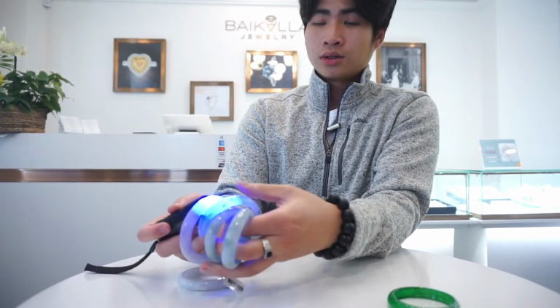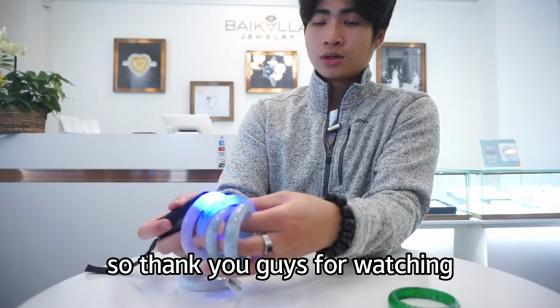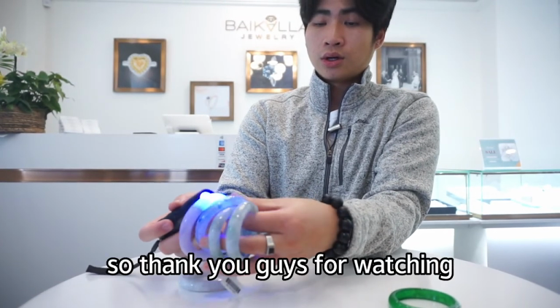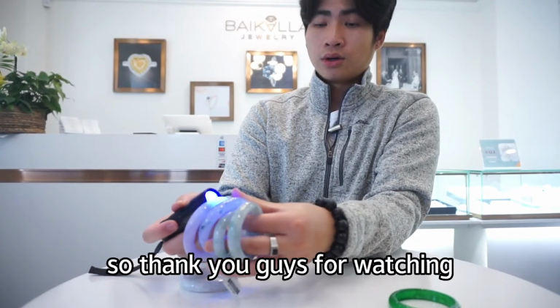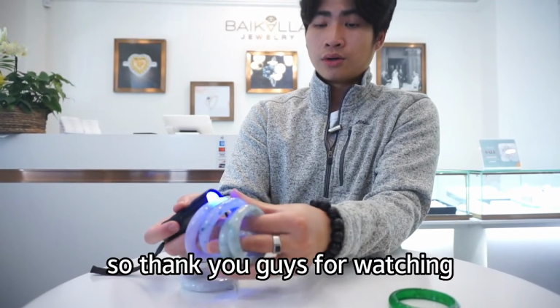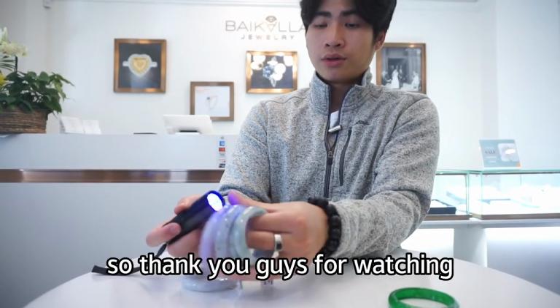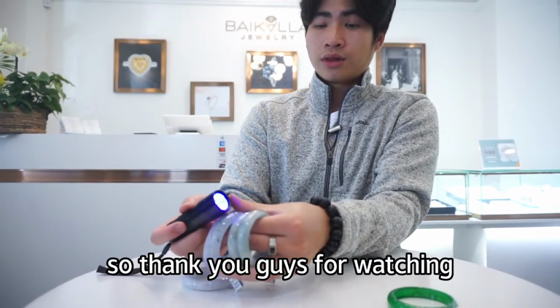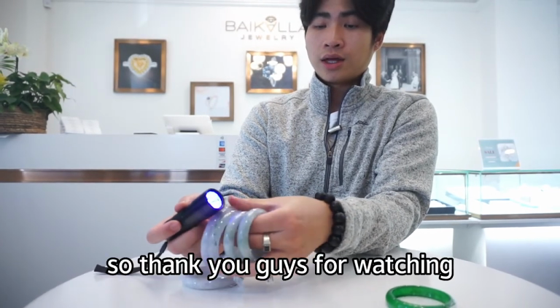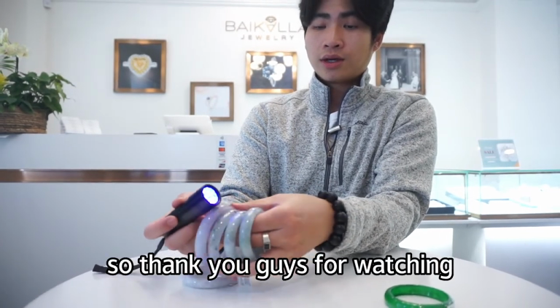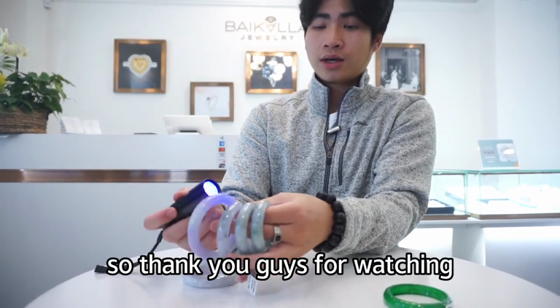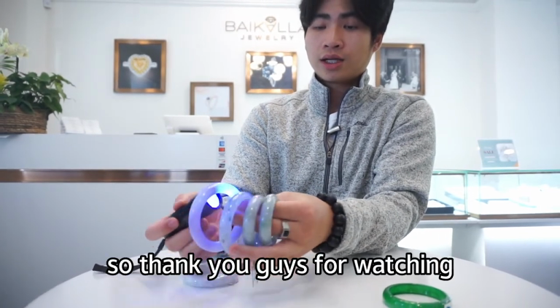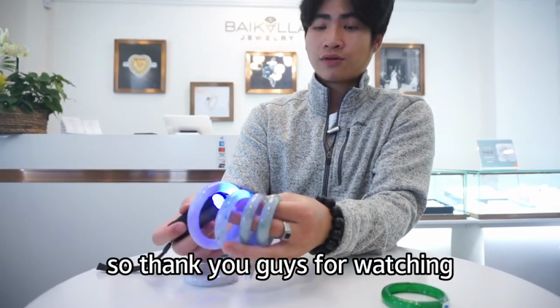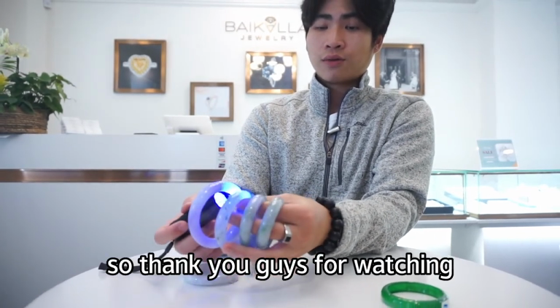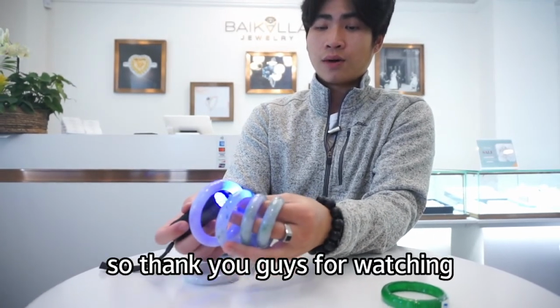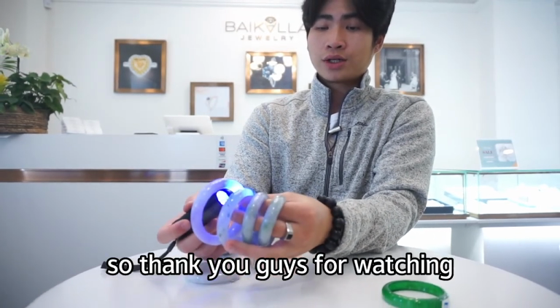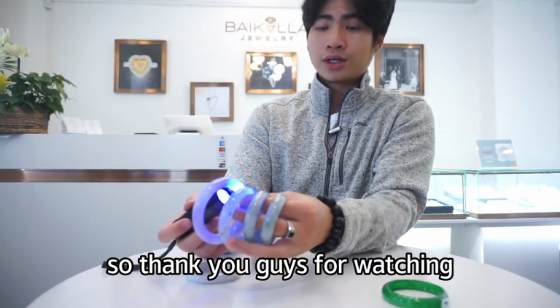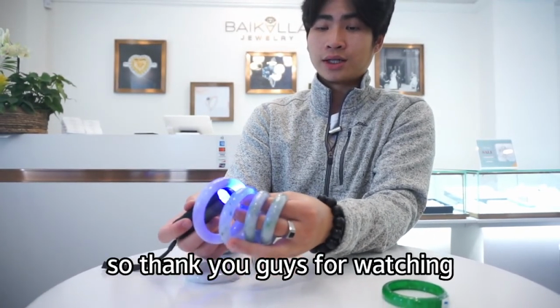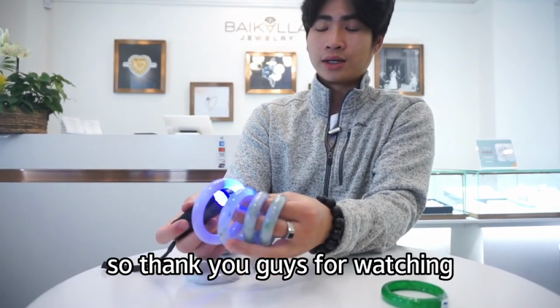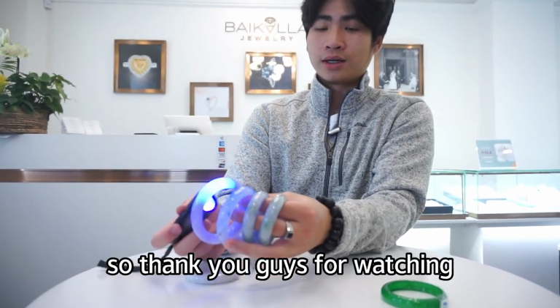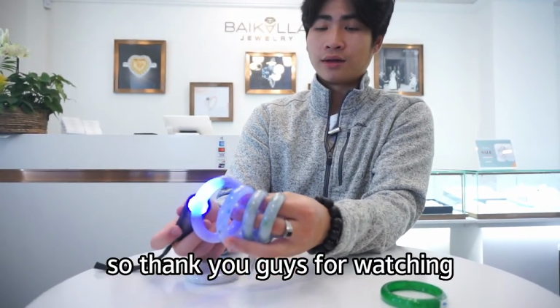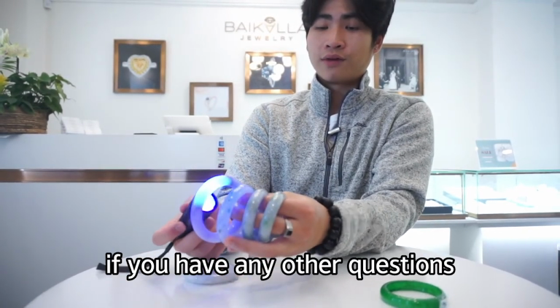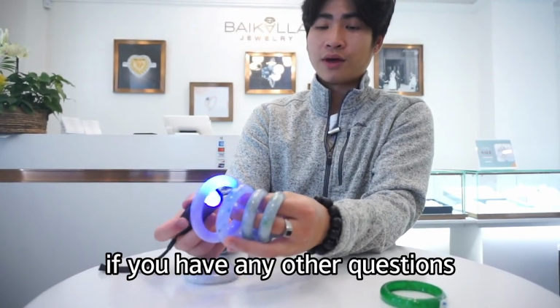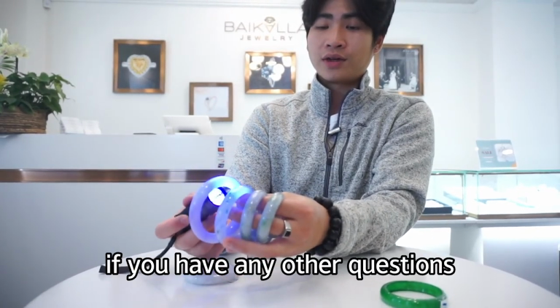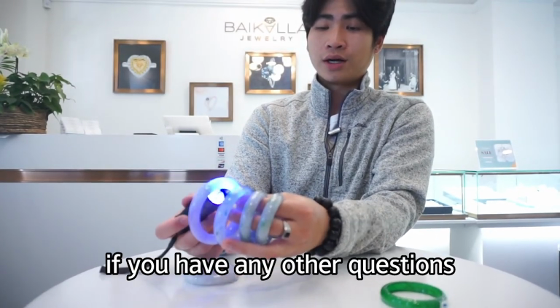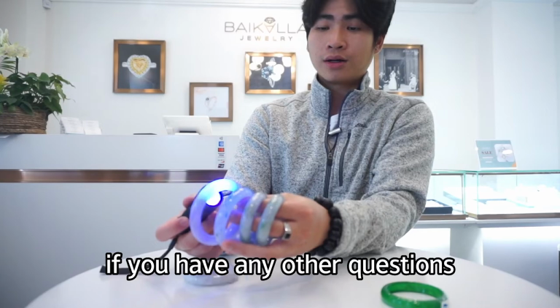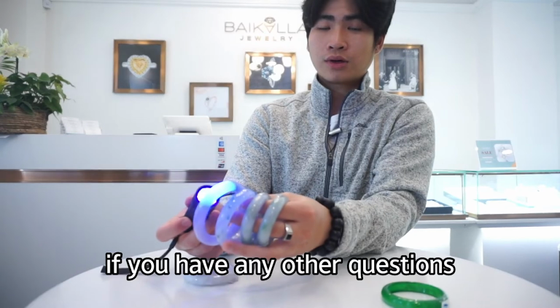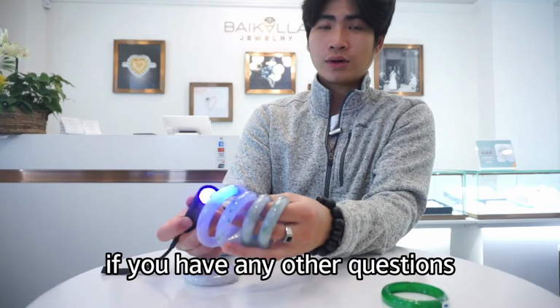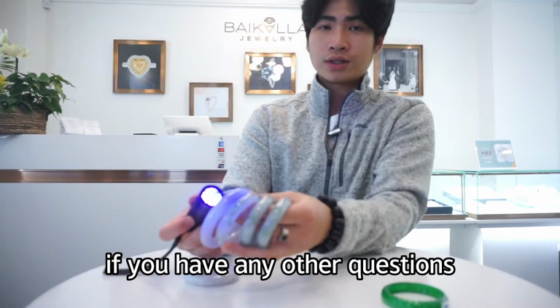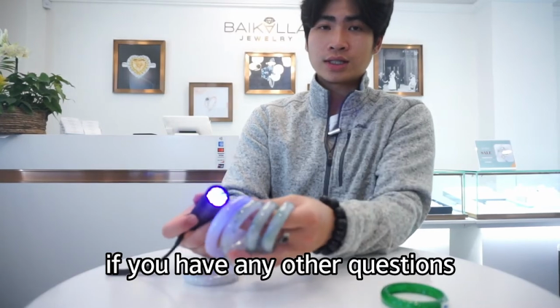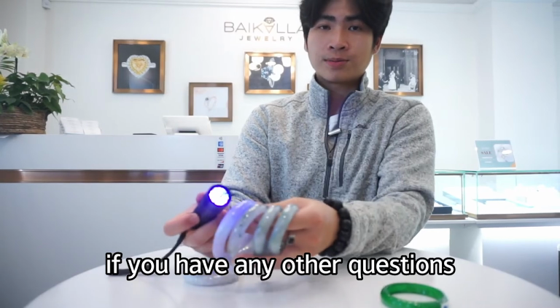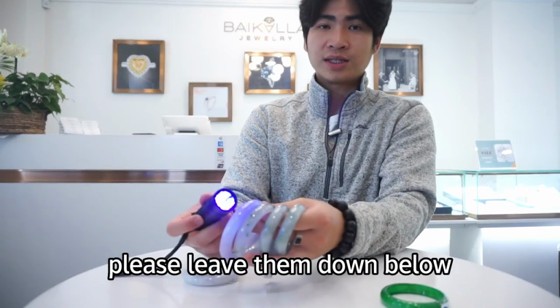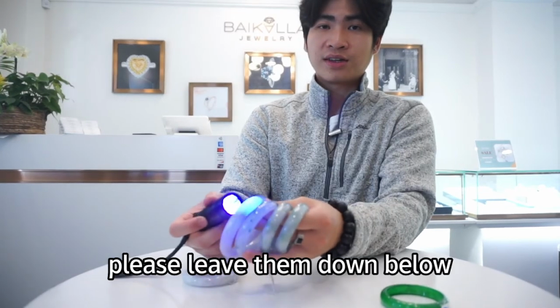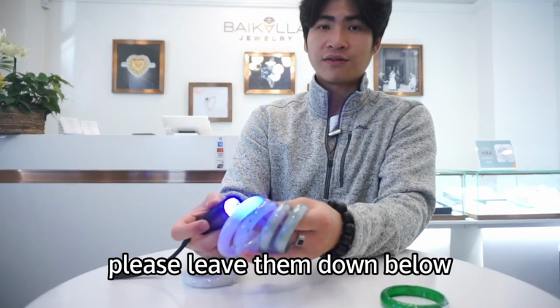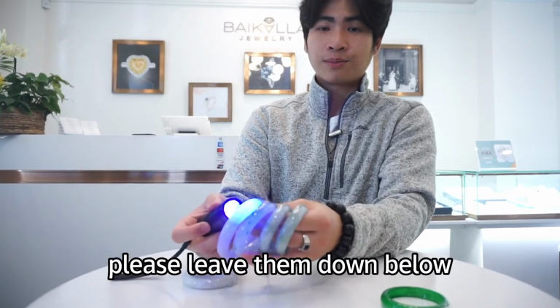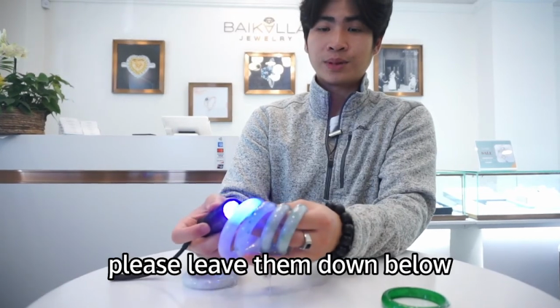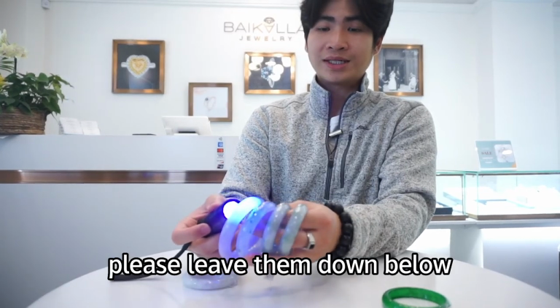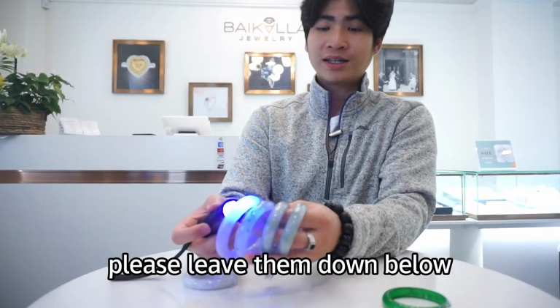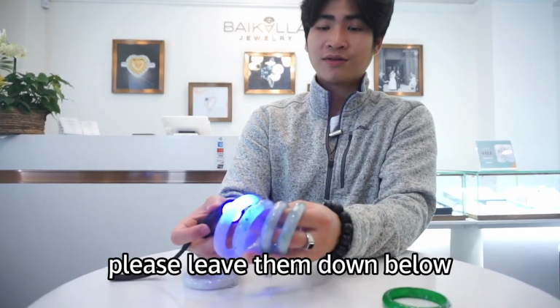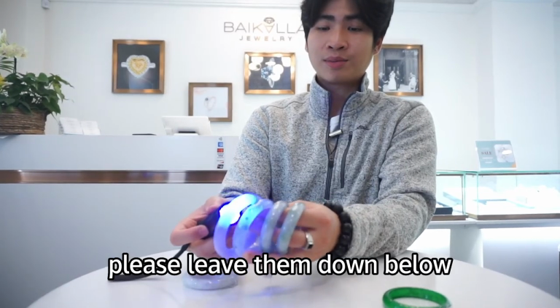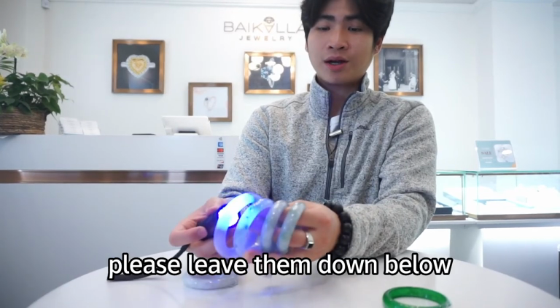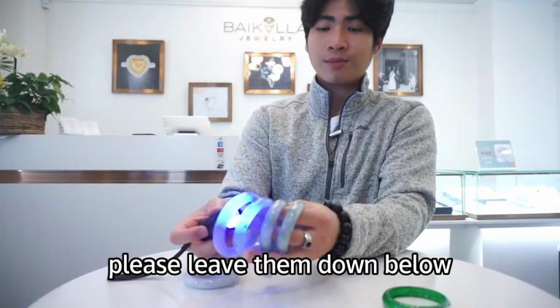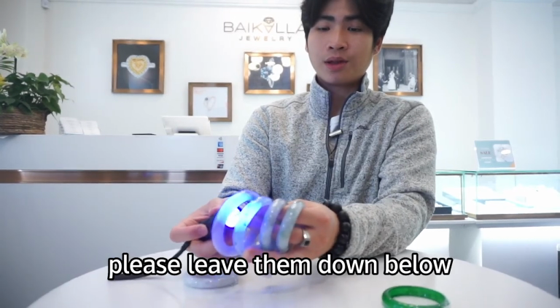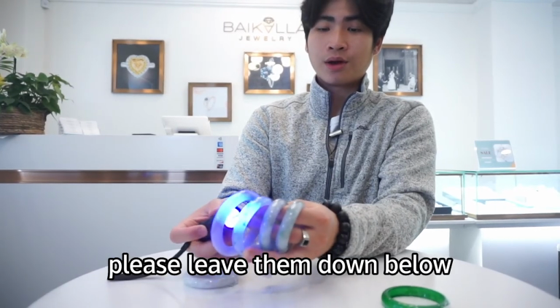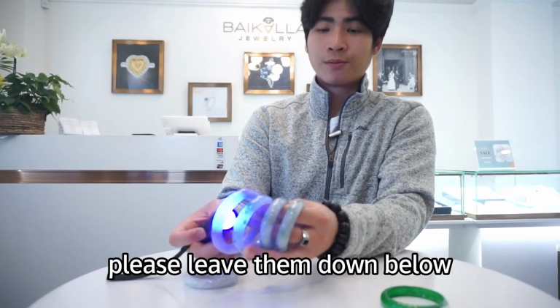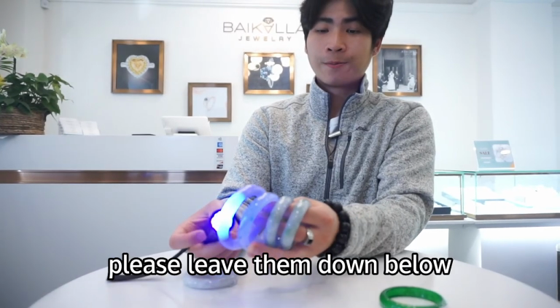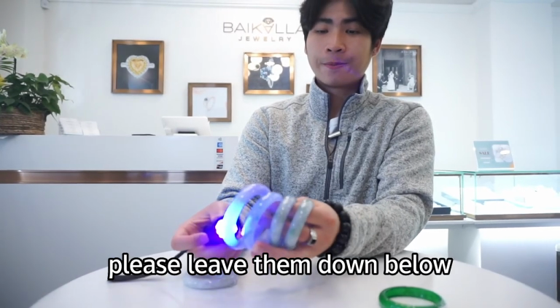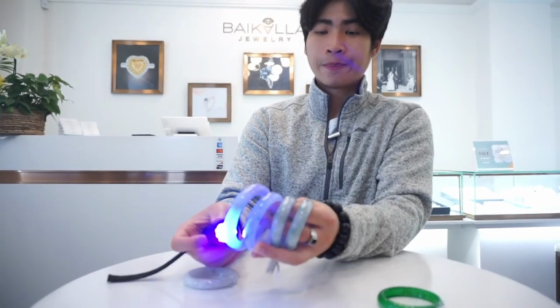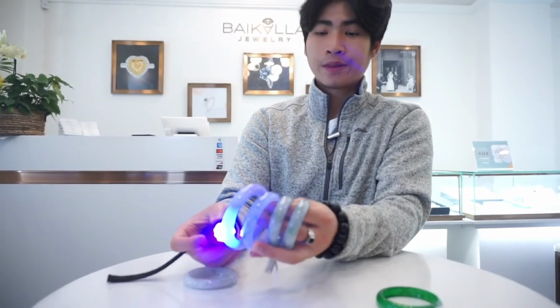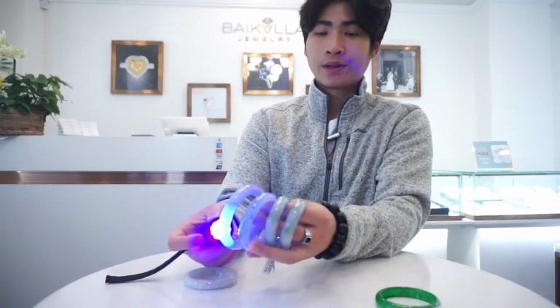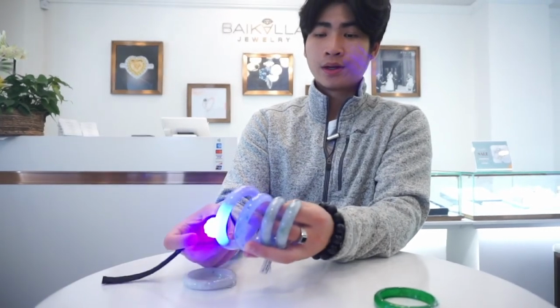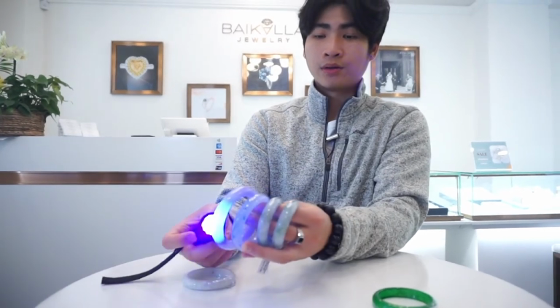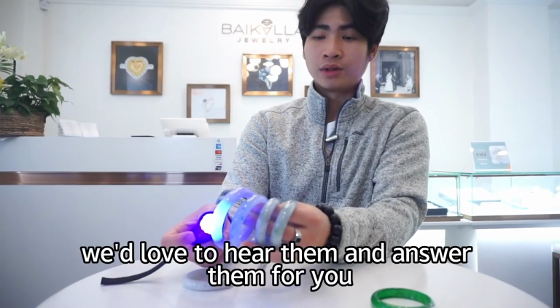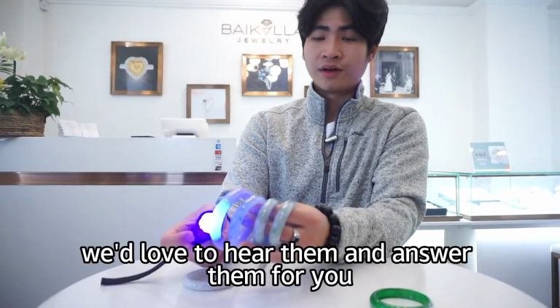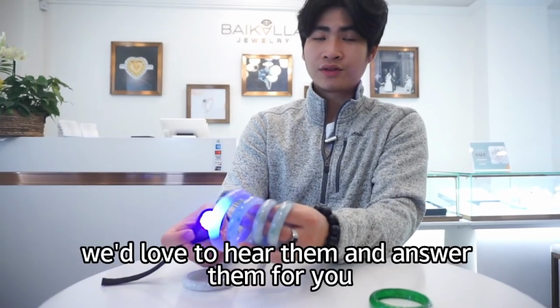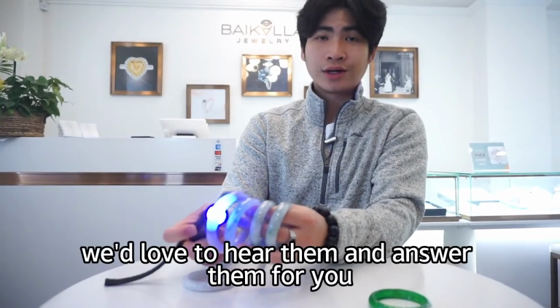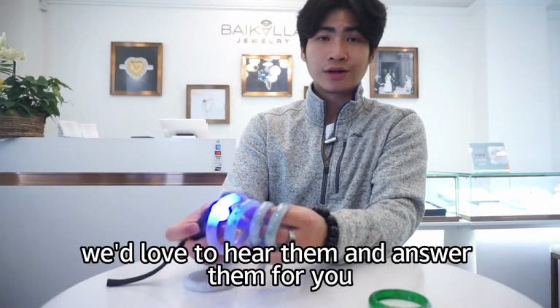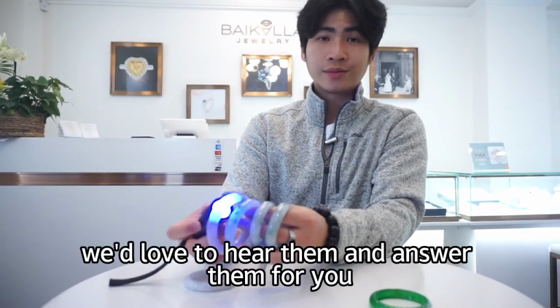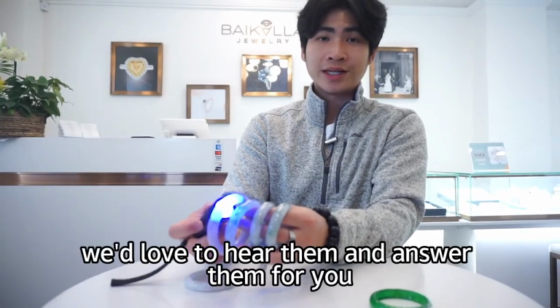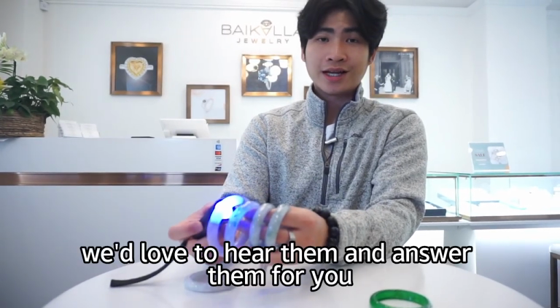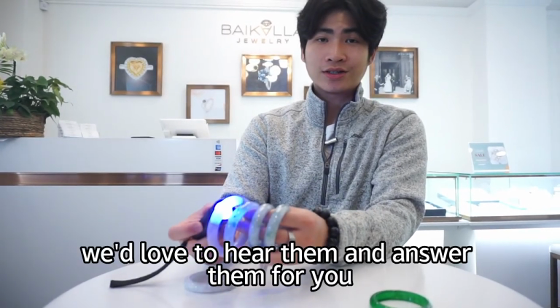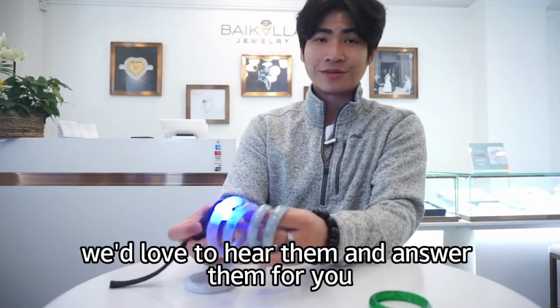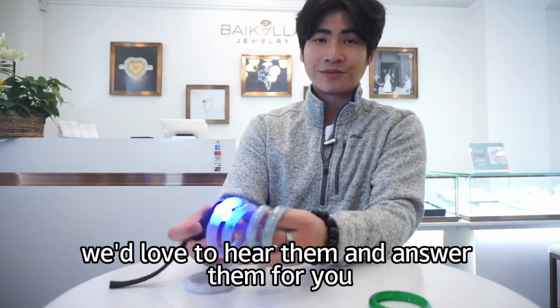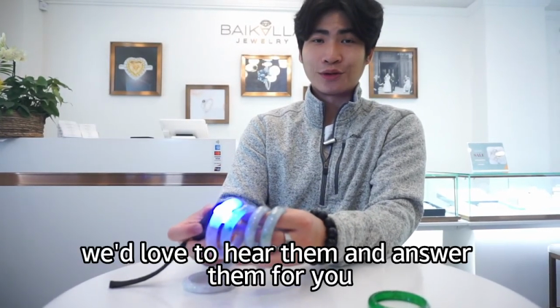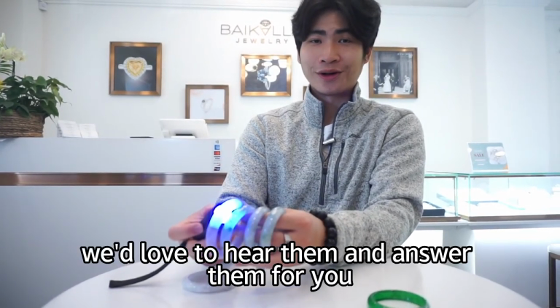Thank you guys for watching. If you have any other questions, please leave them down below — we'd love to hear them and answer them for you.